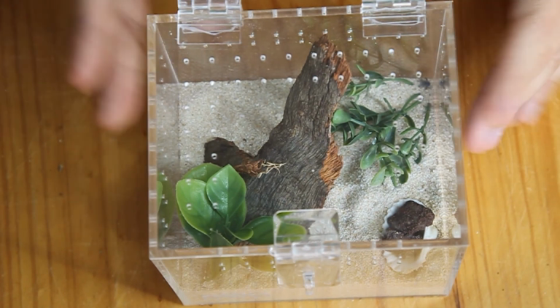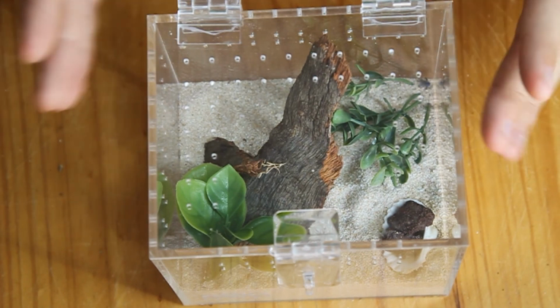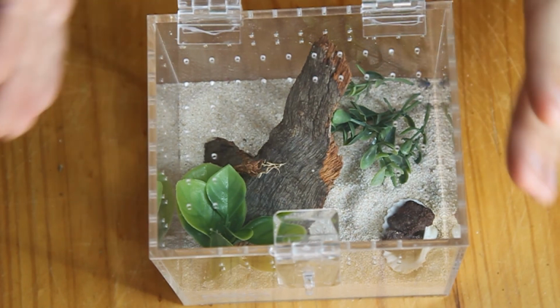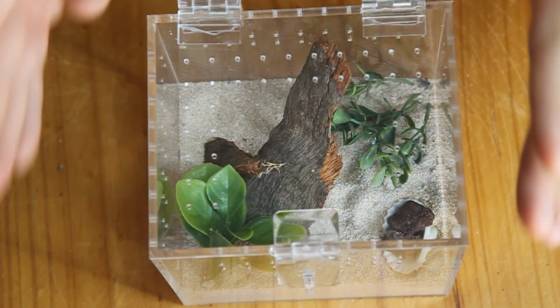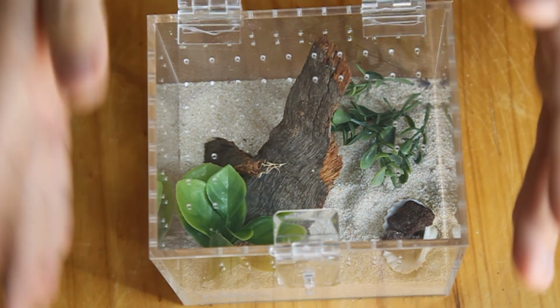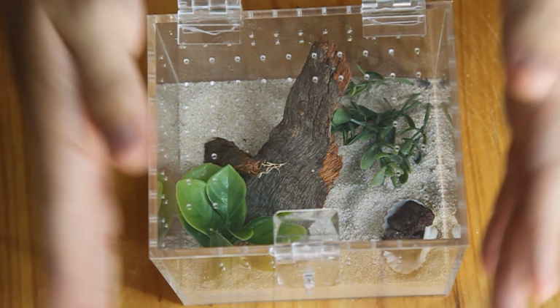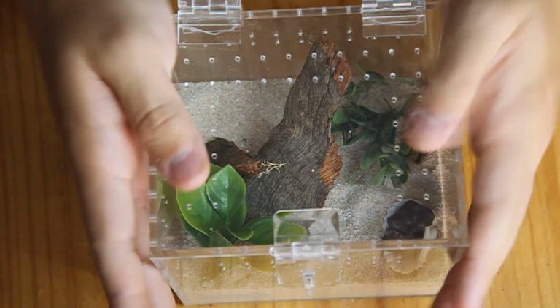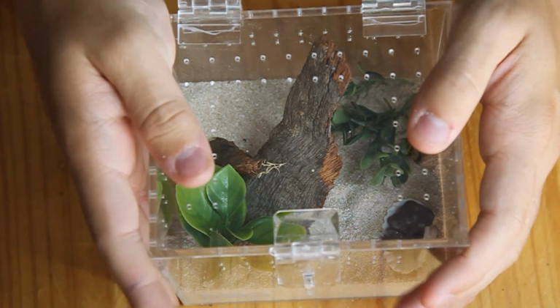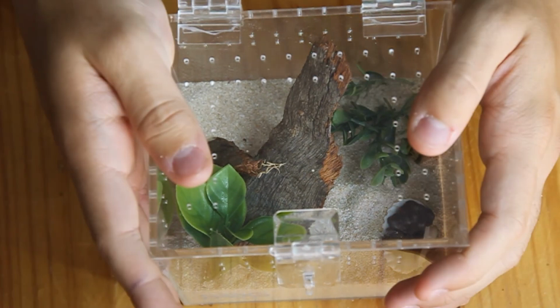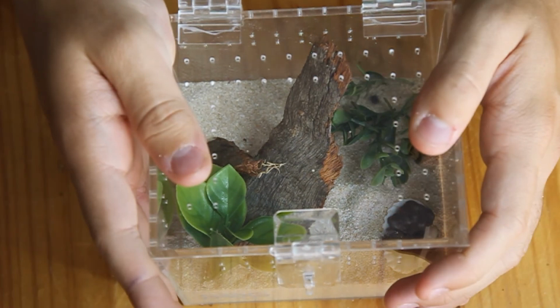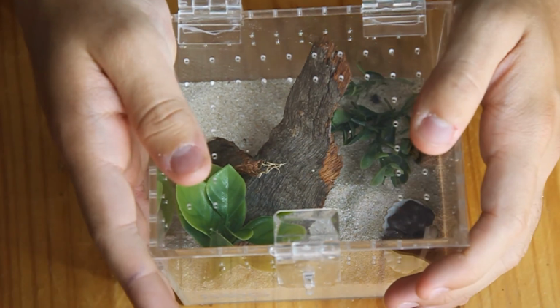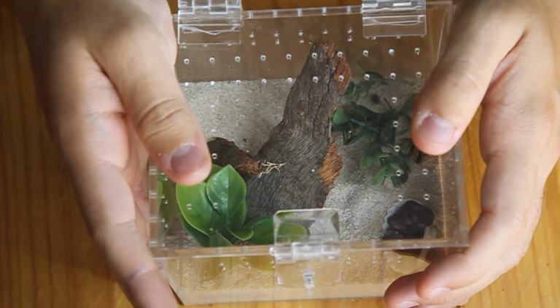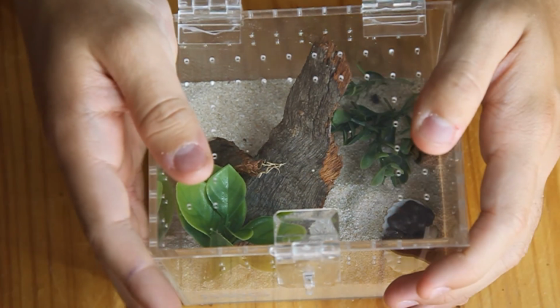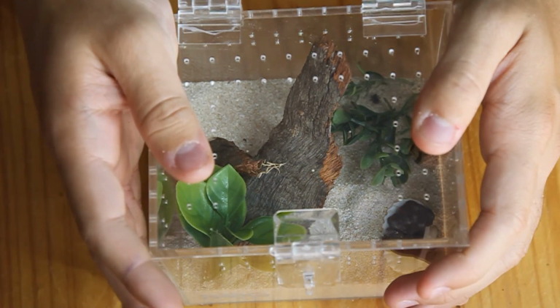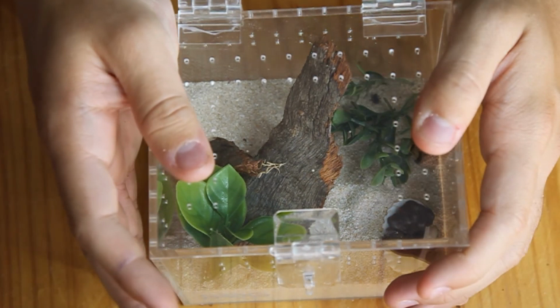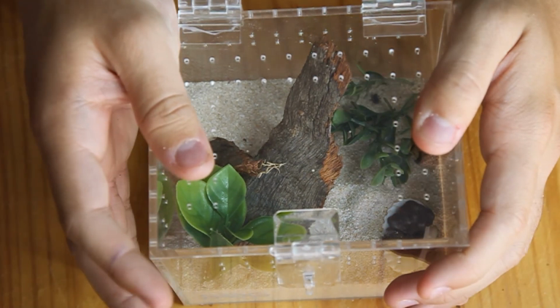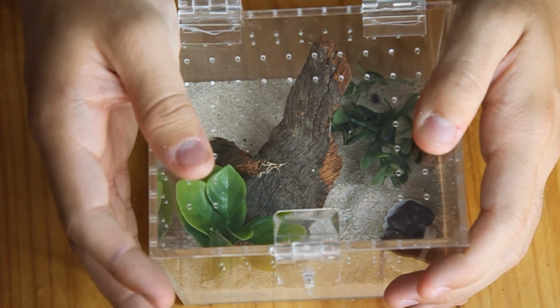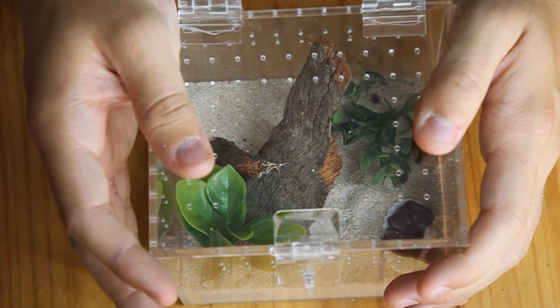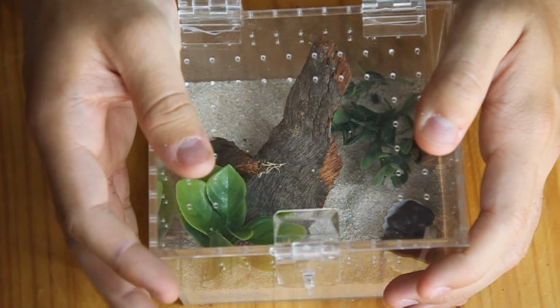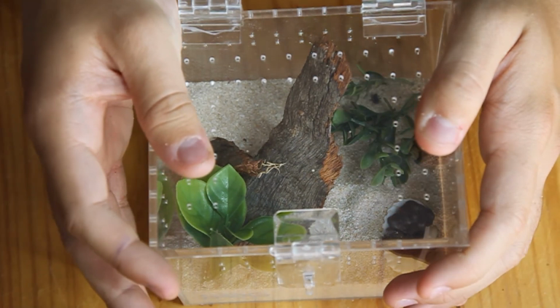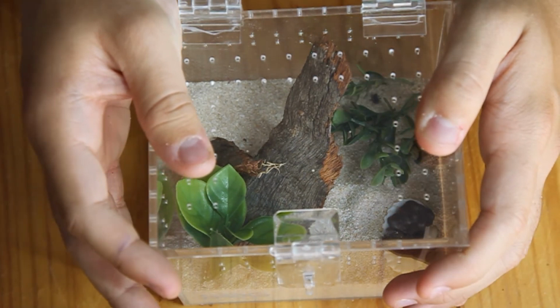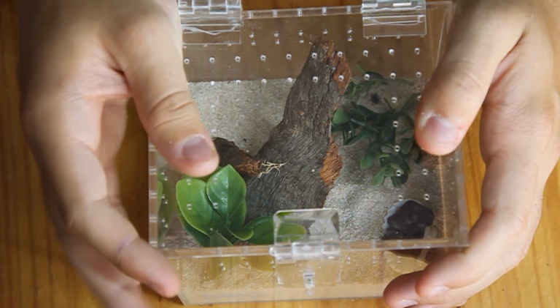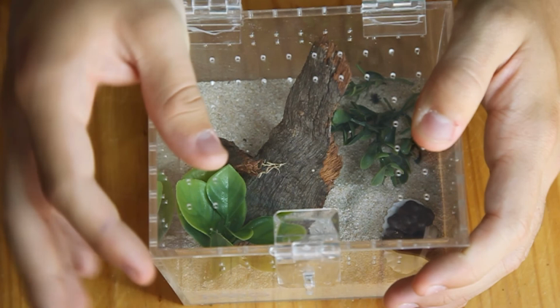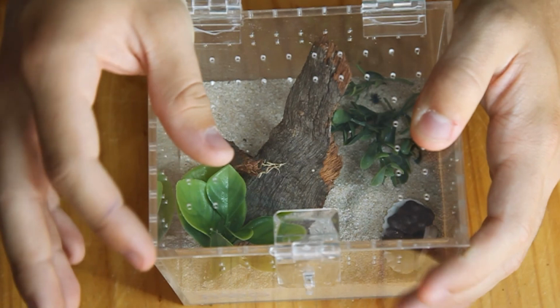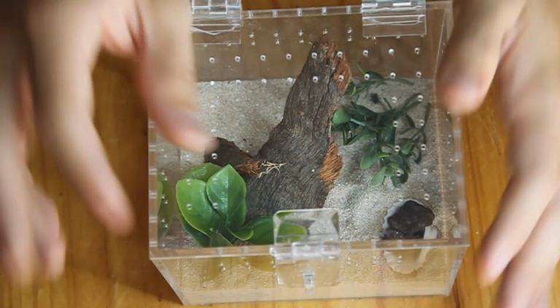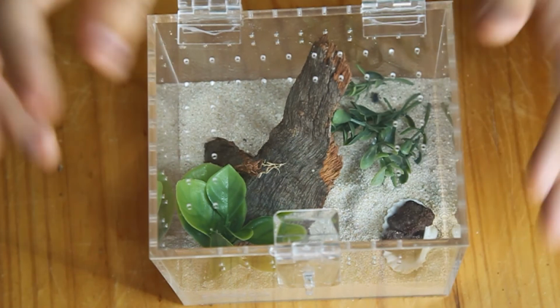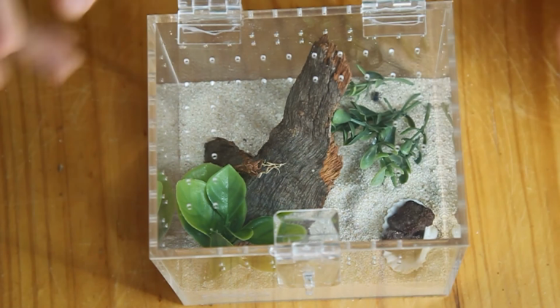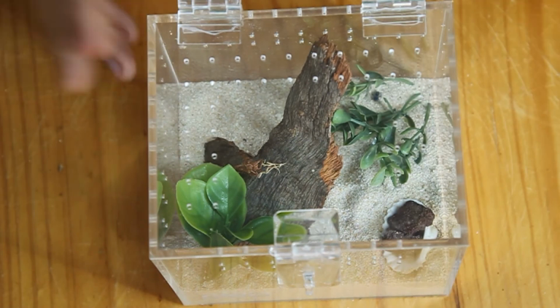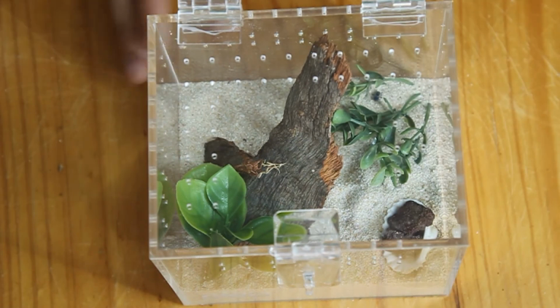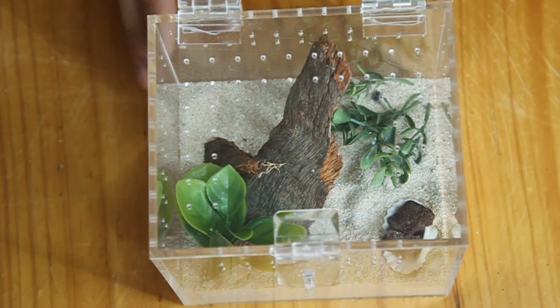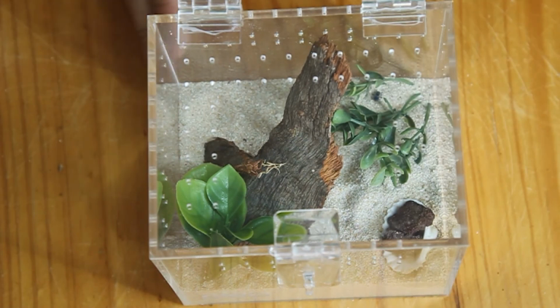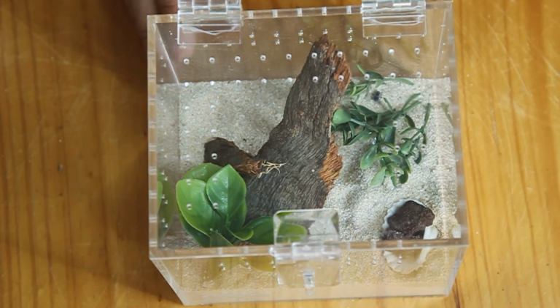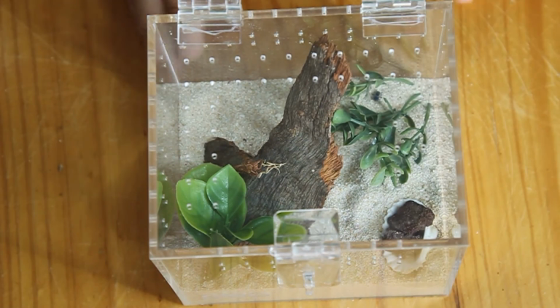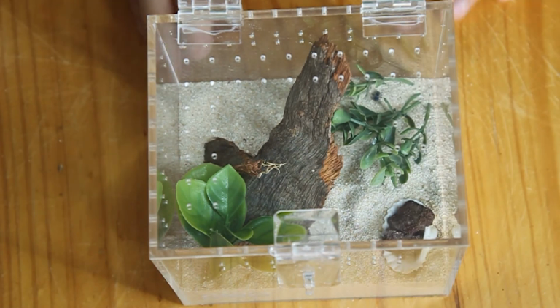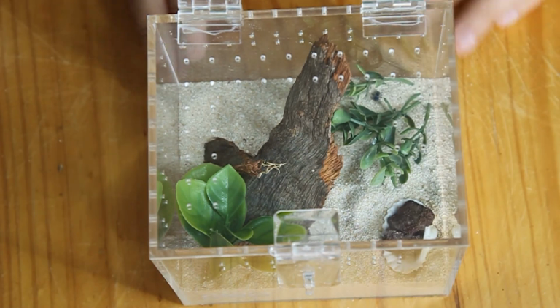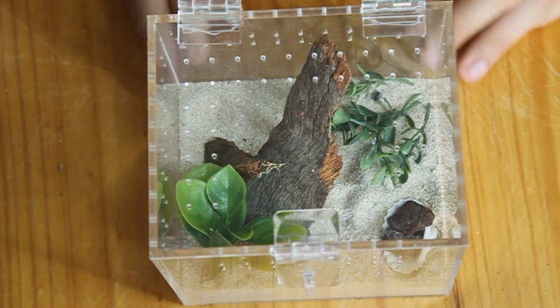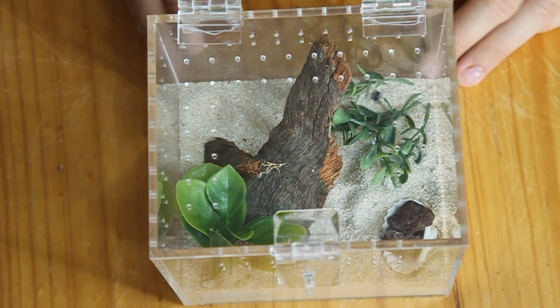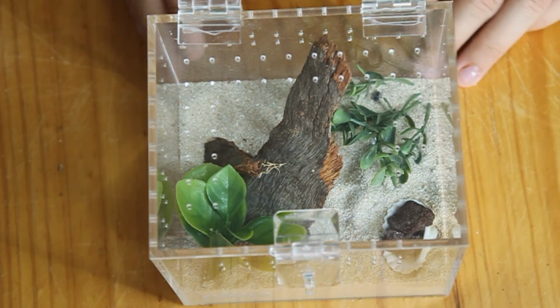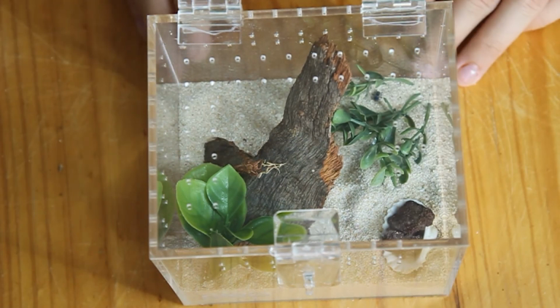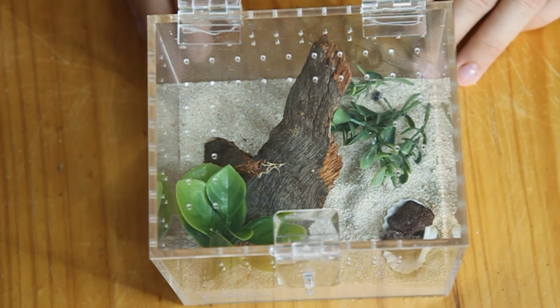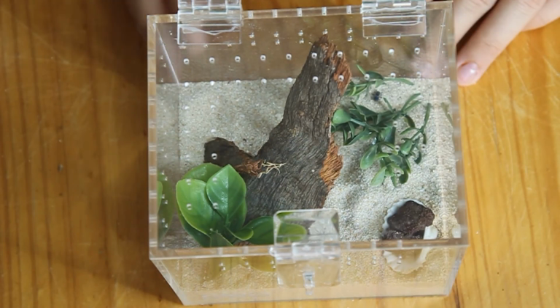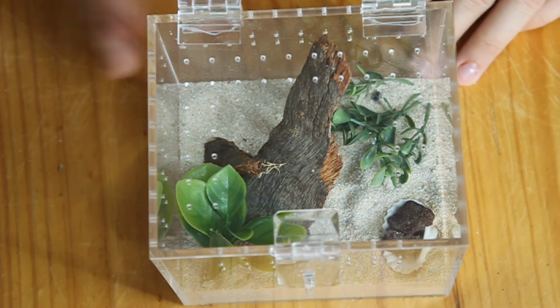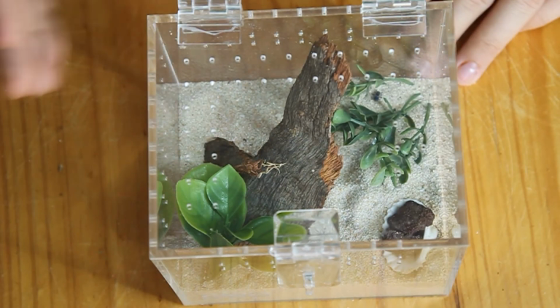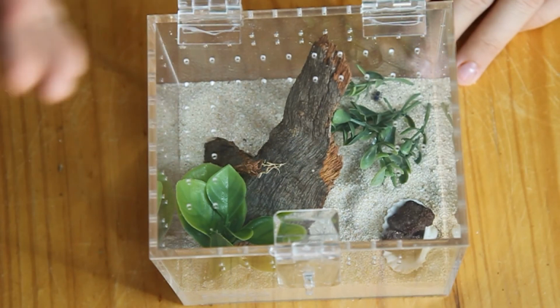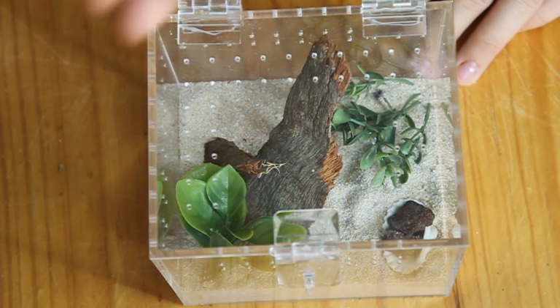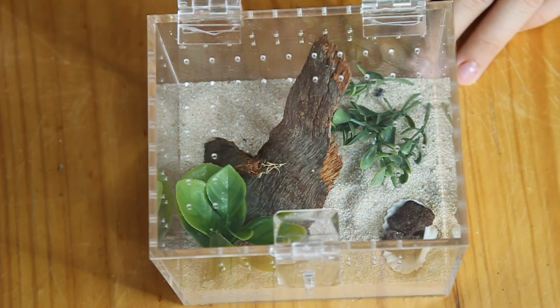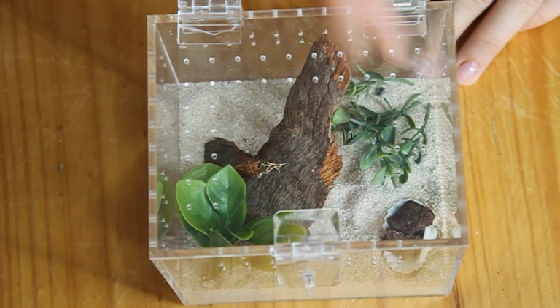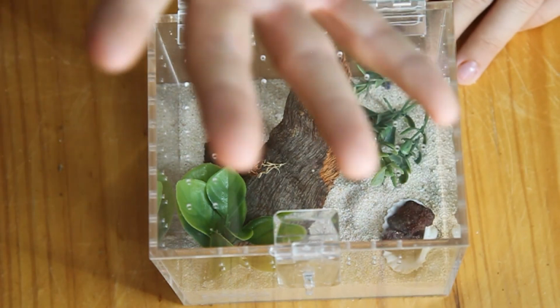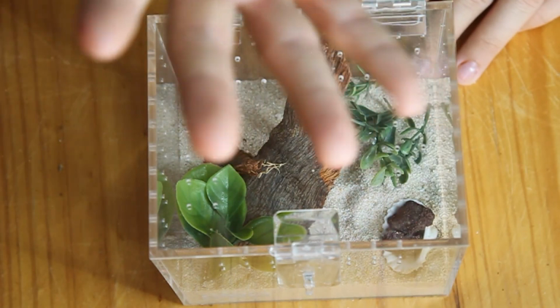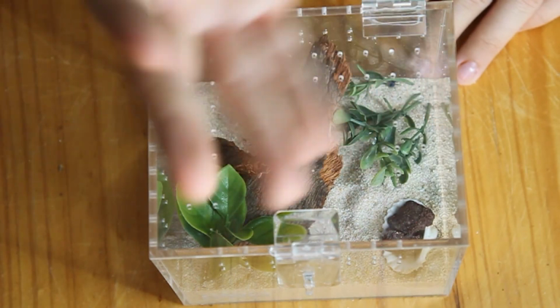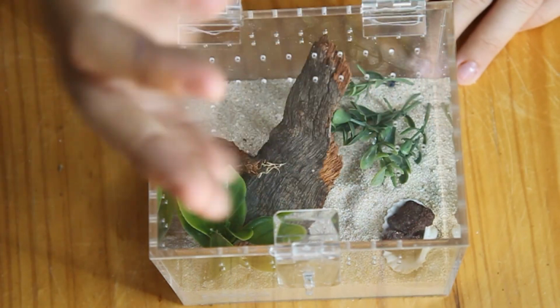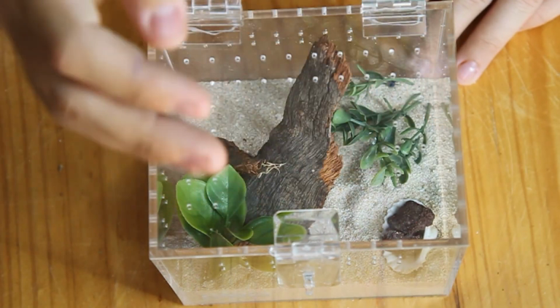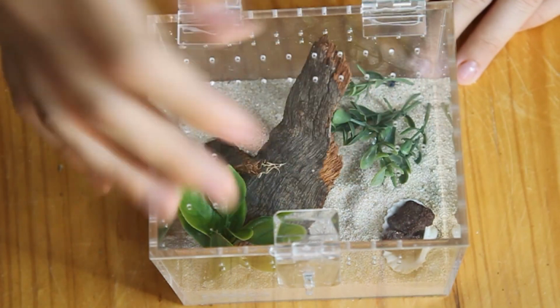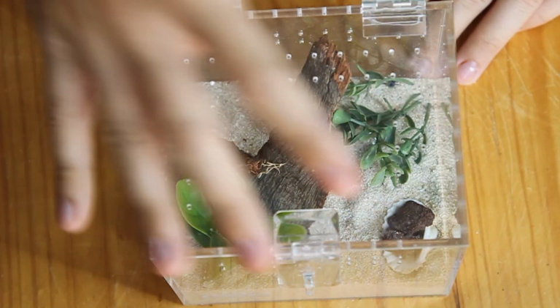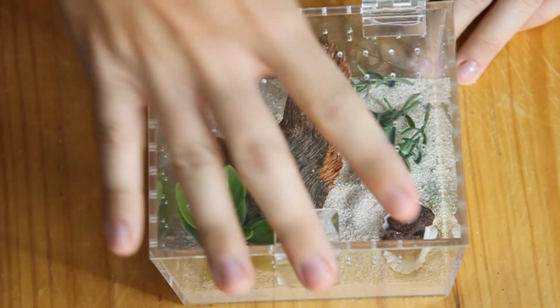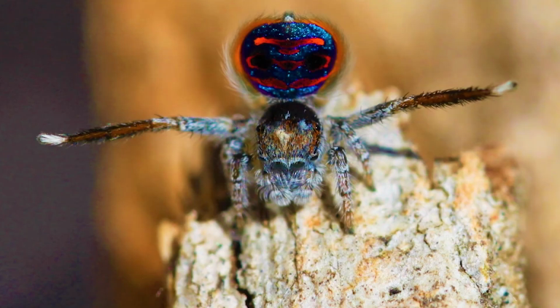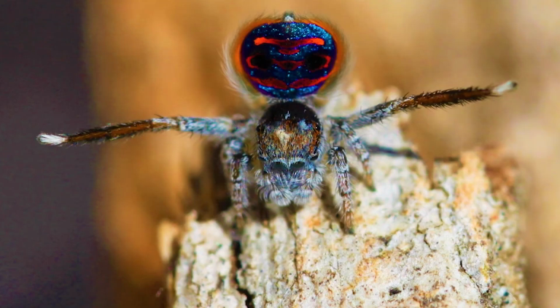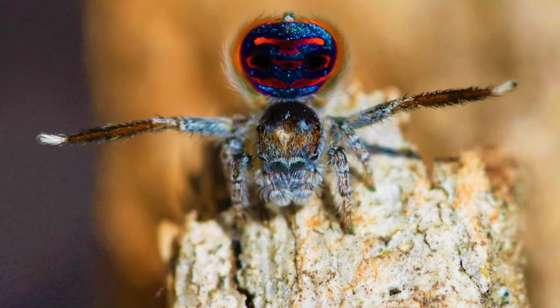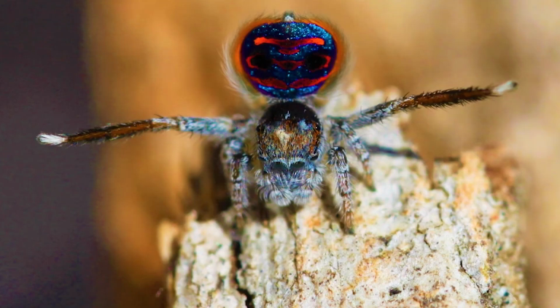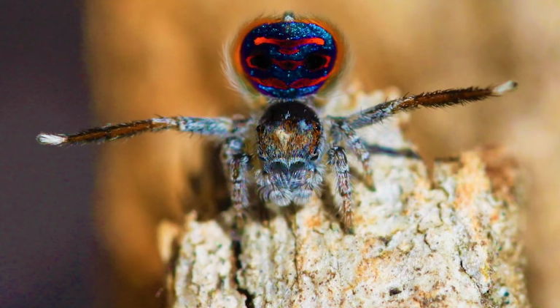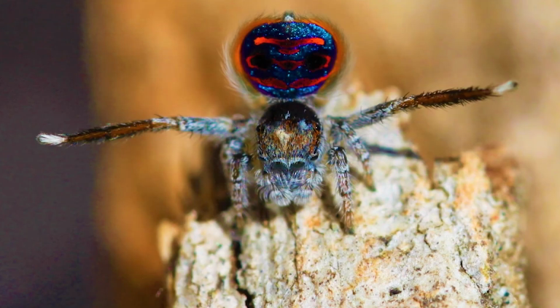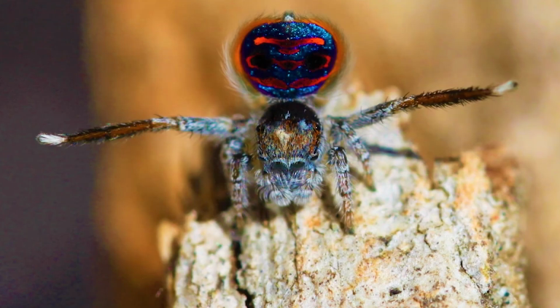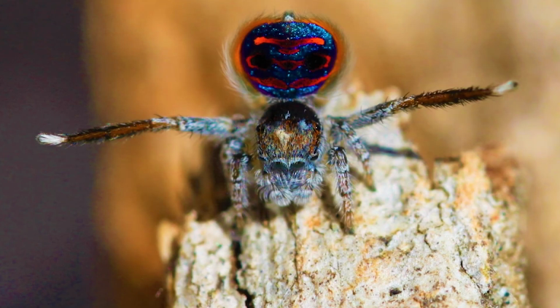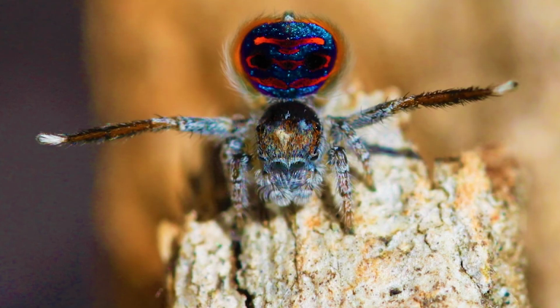So that wraps up our review number three. Let's move on to review number four.